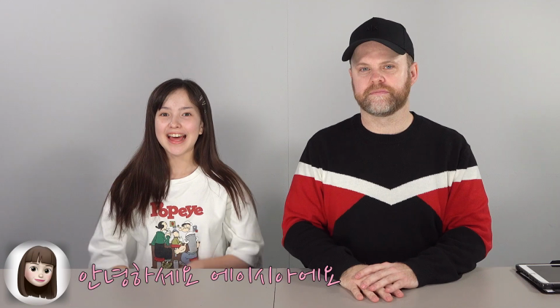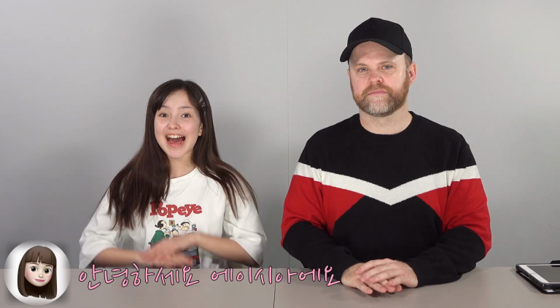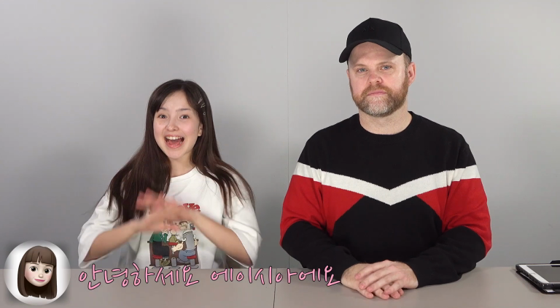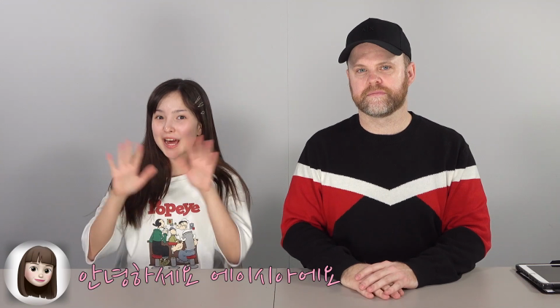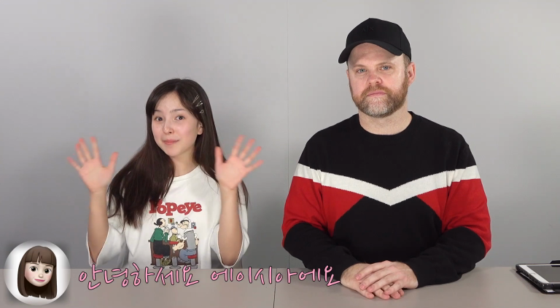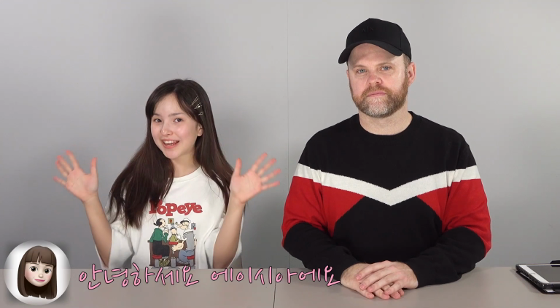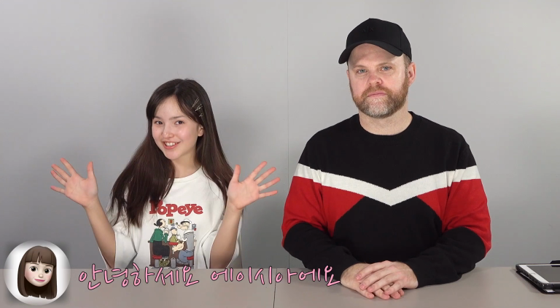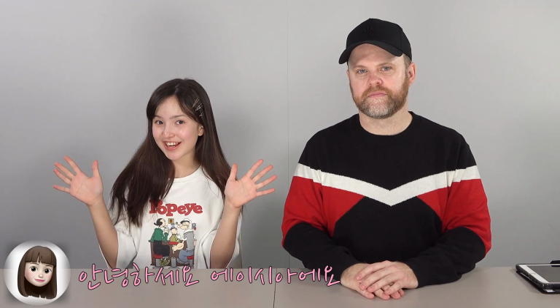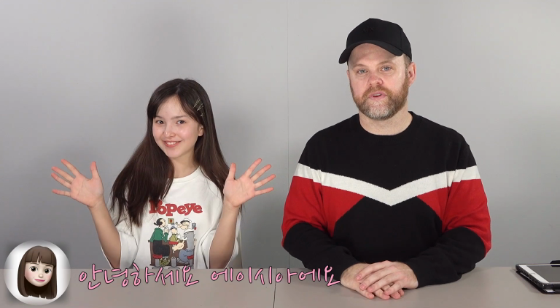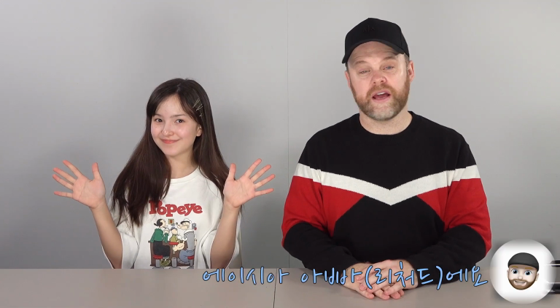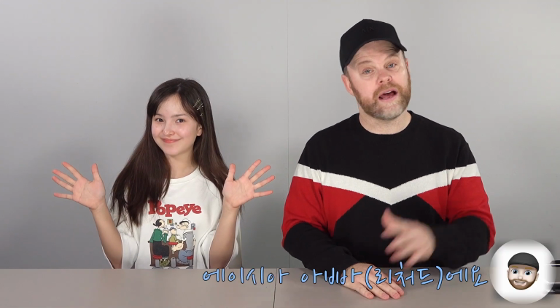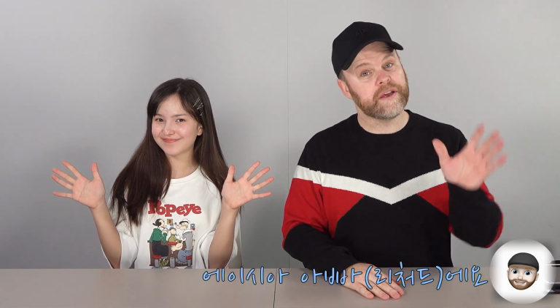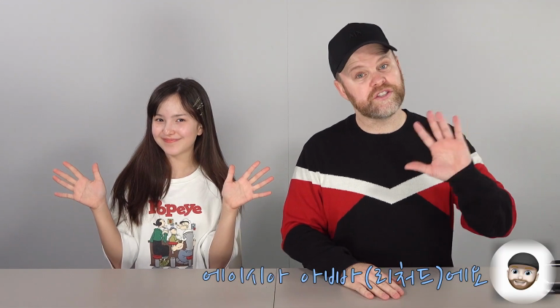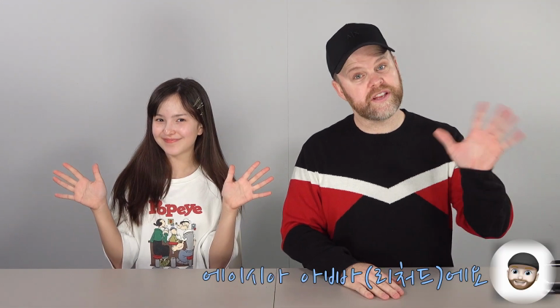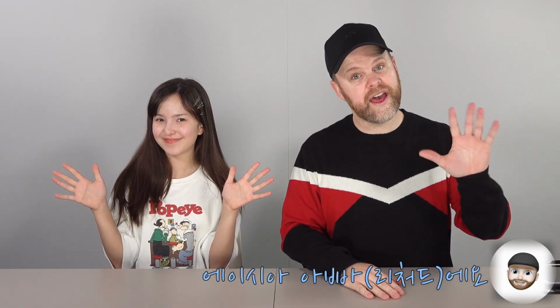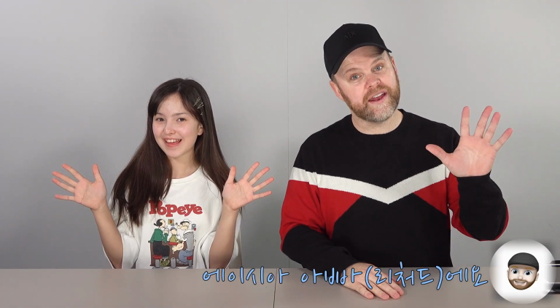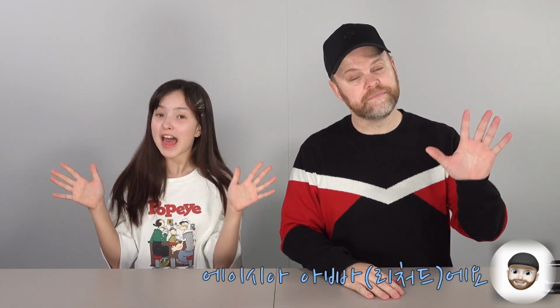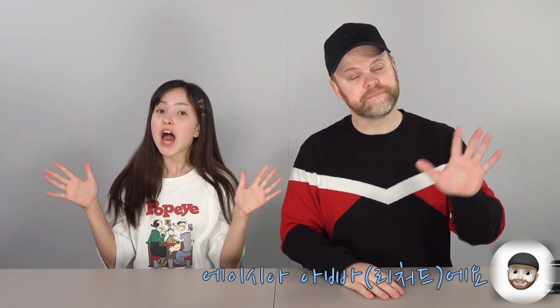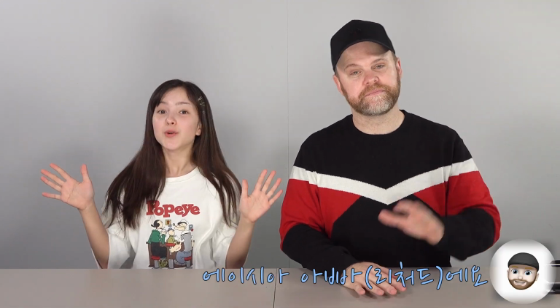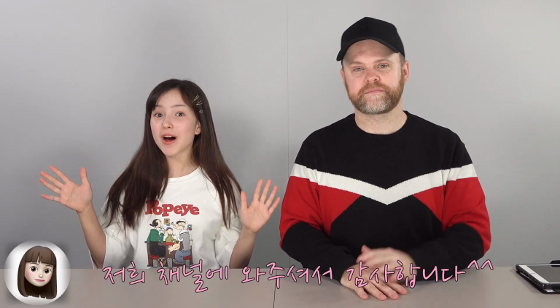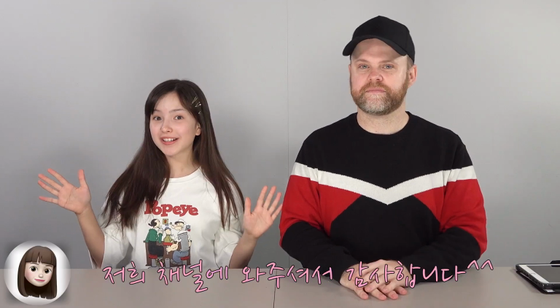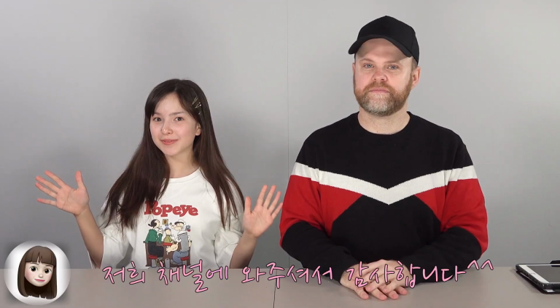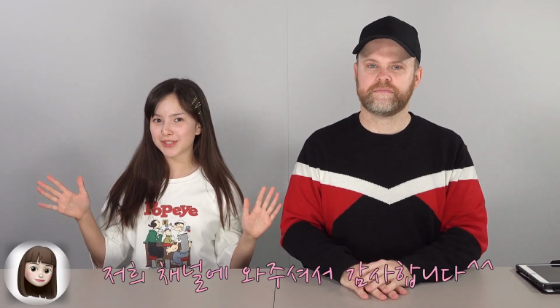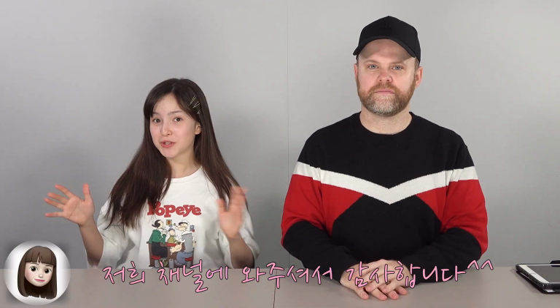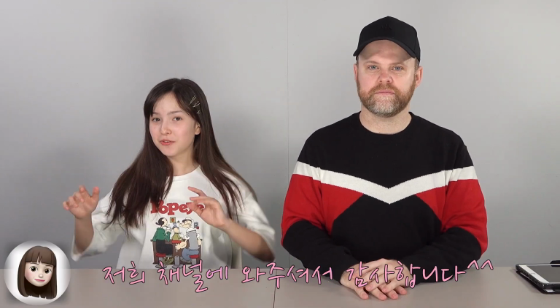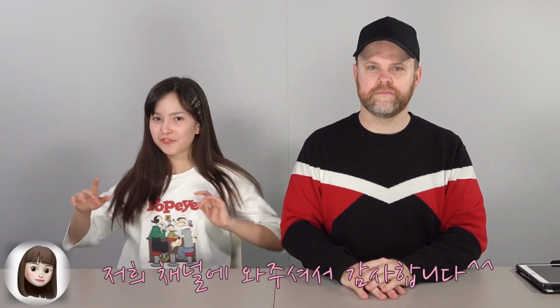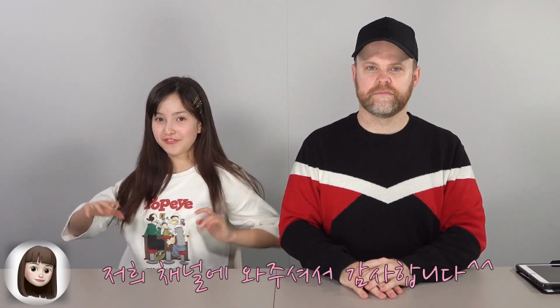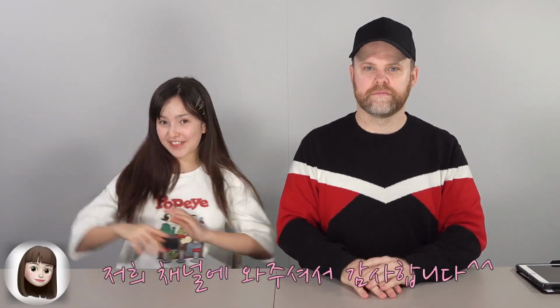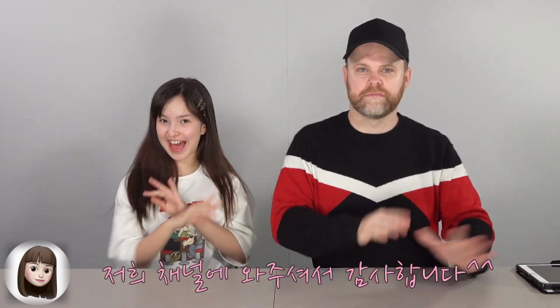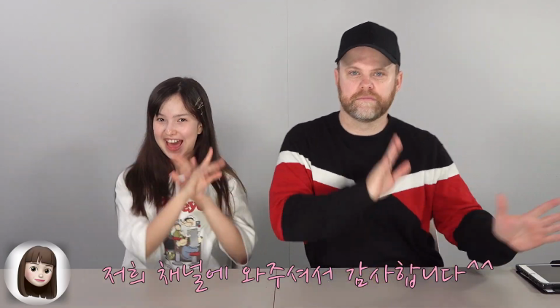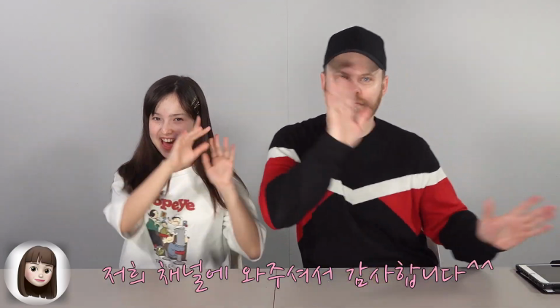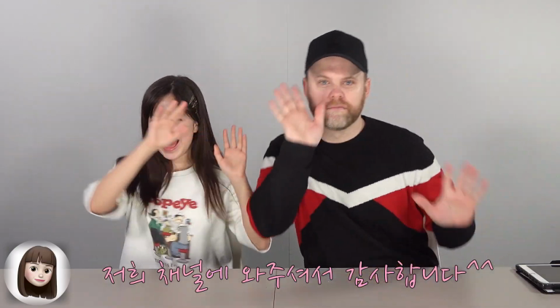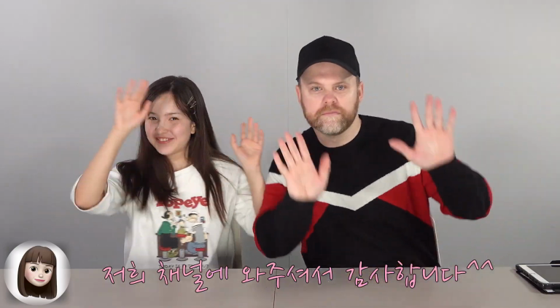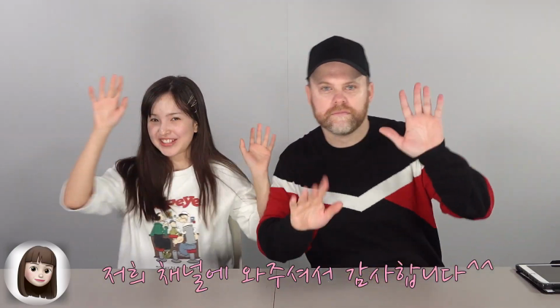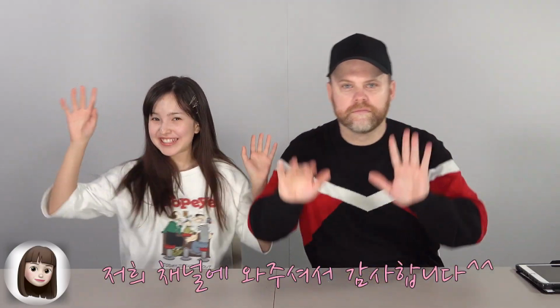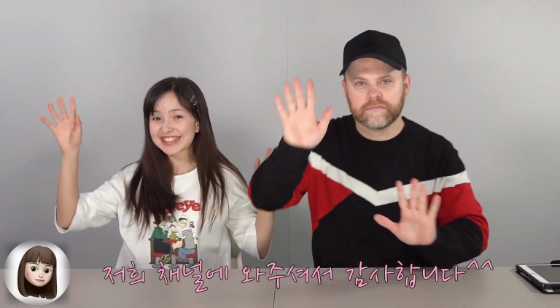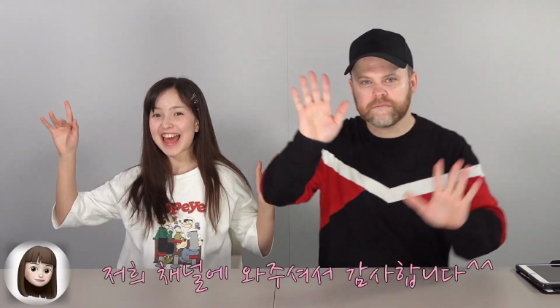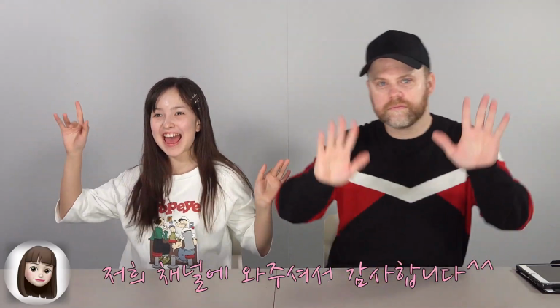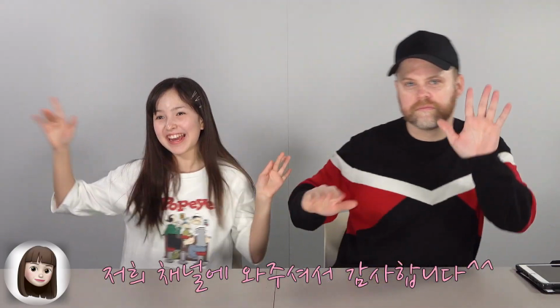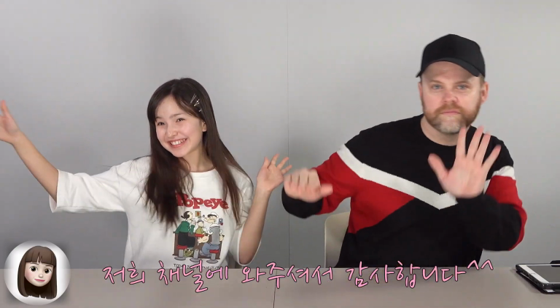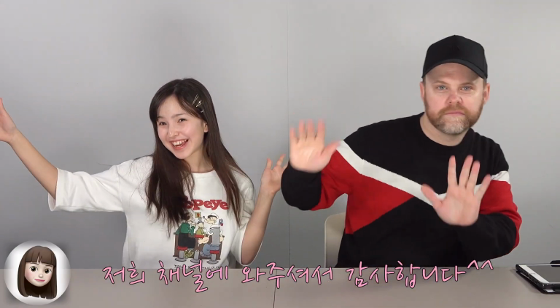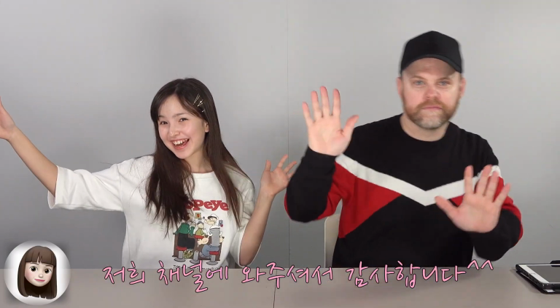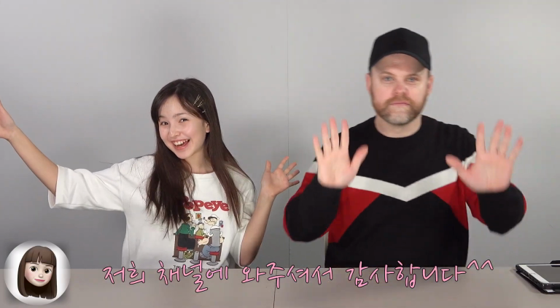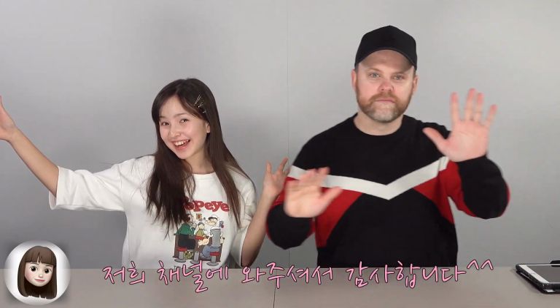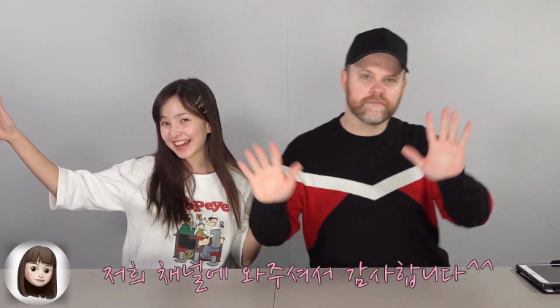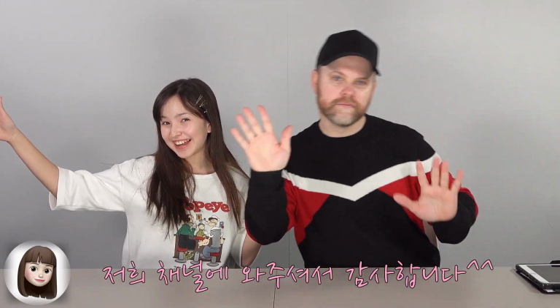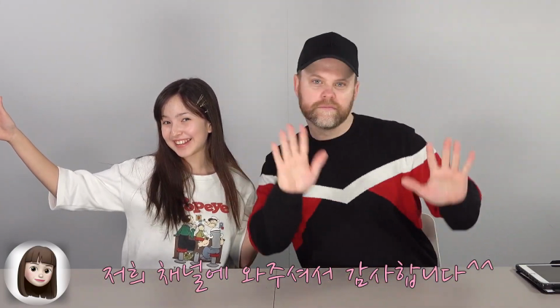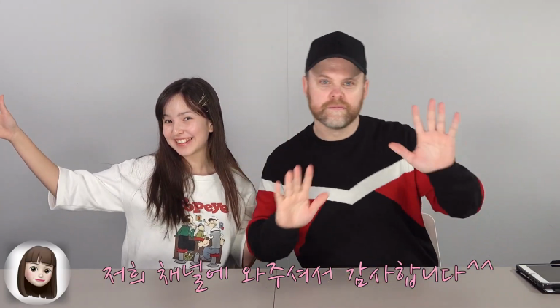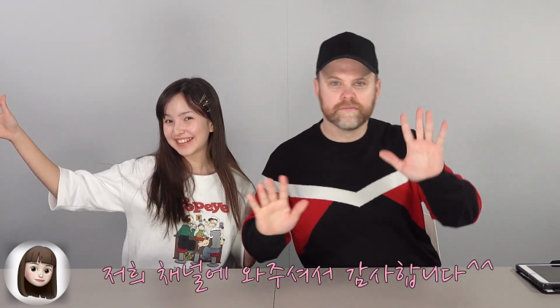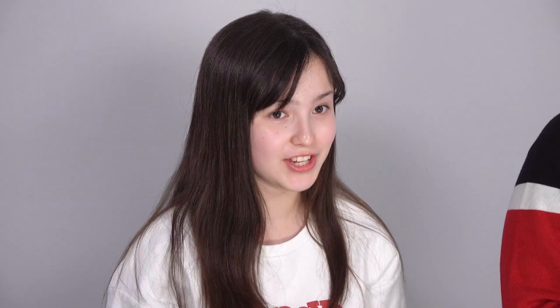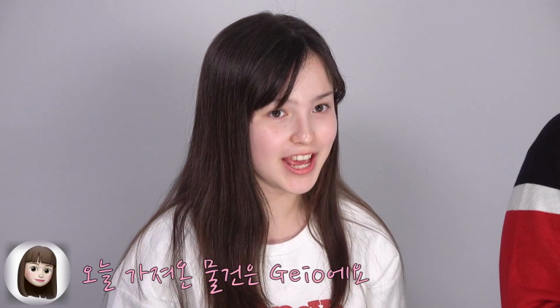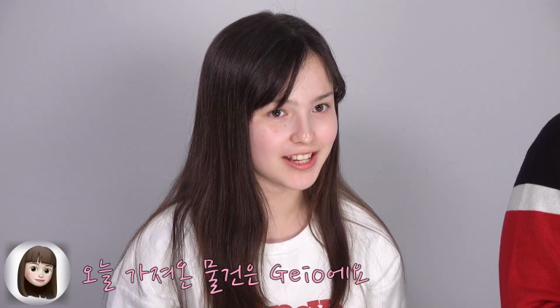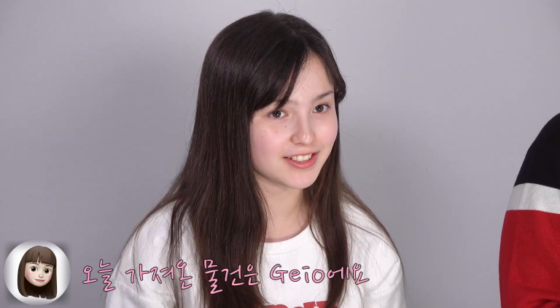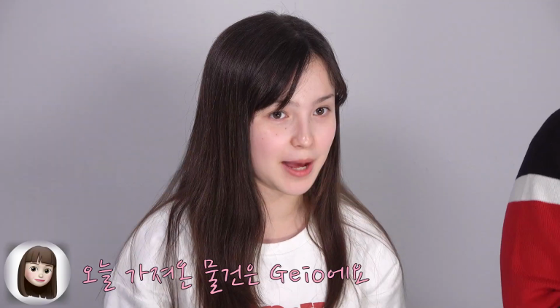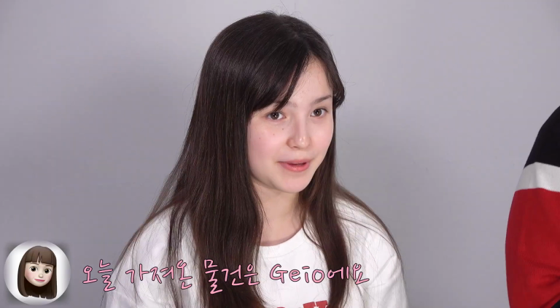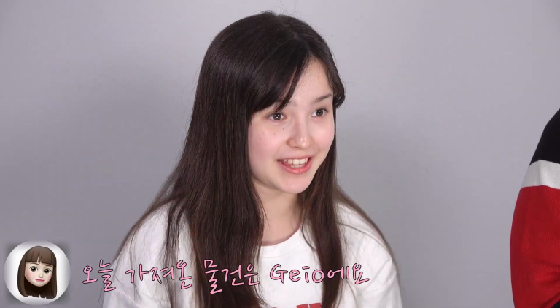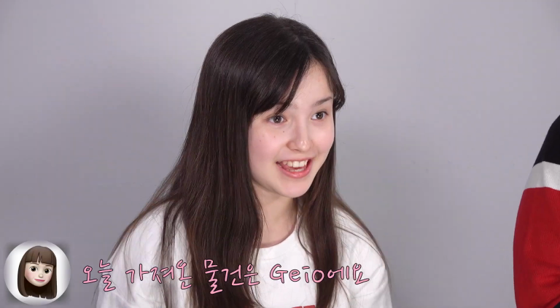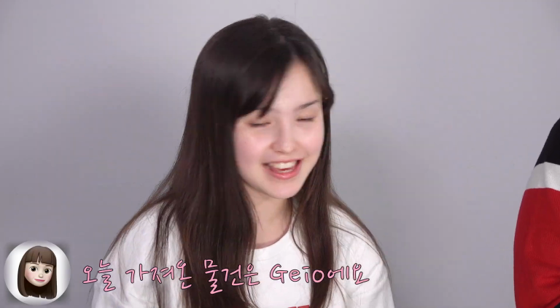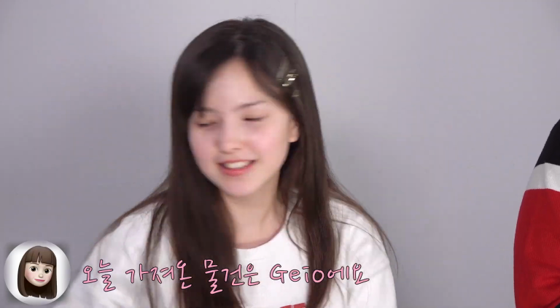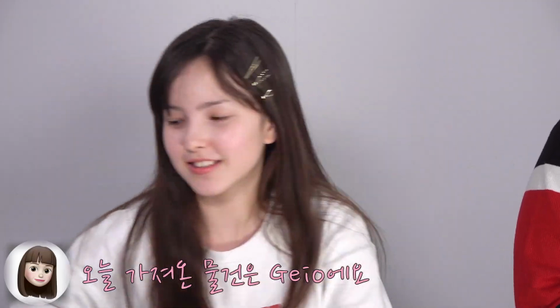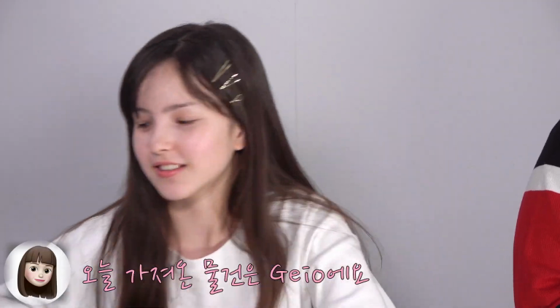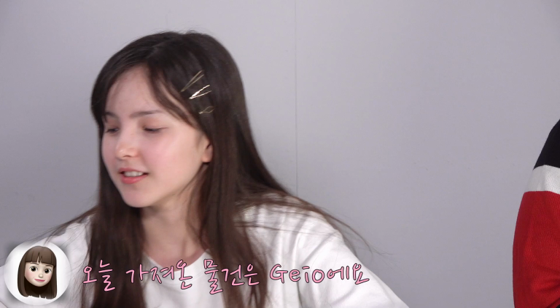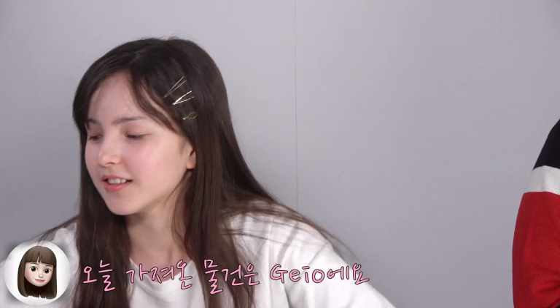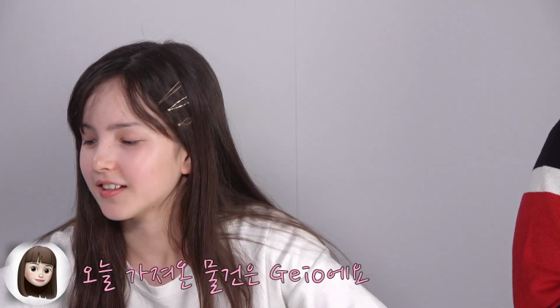Hi, I'm Asia, and I'm Asia's dad. Welcome to Fabulous Asia! Today's topic is...